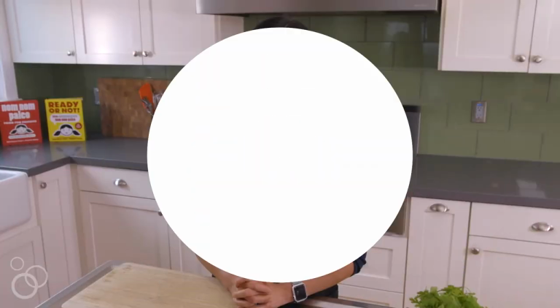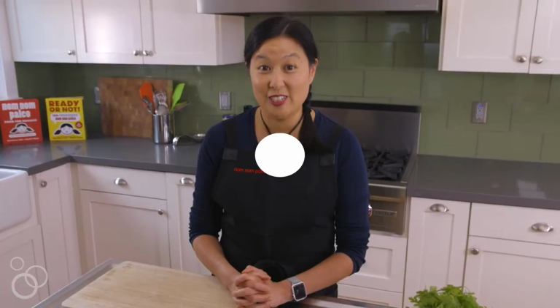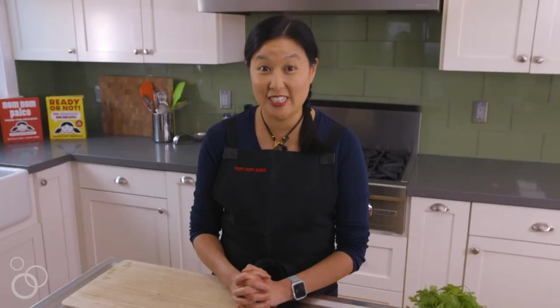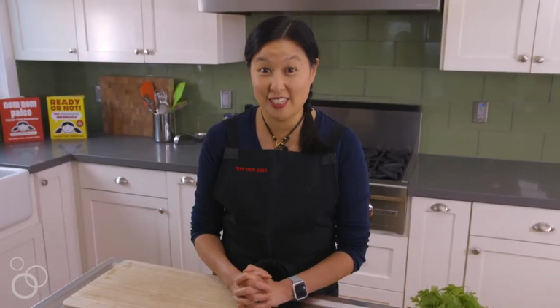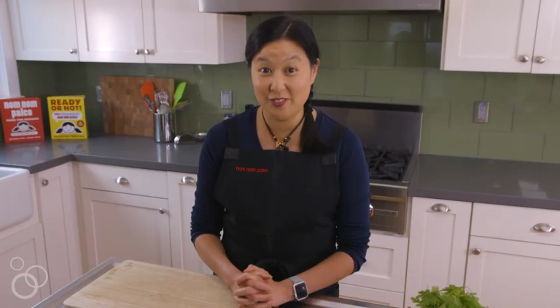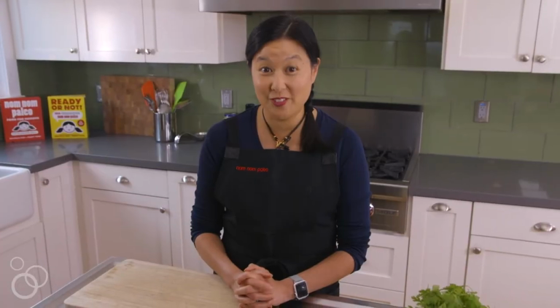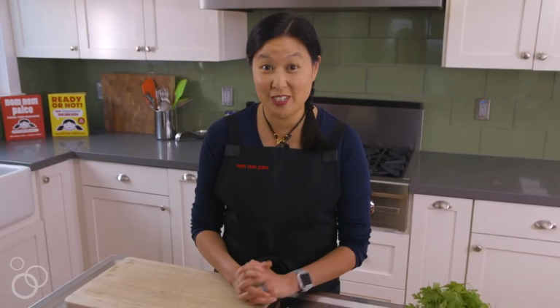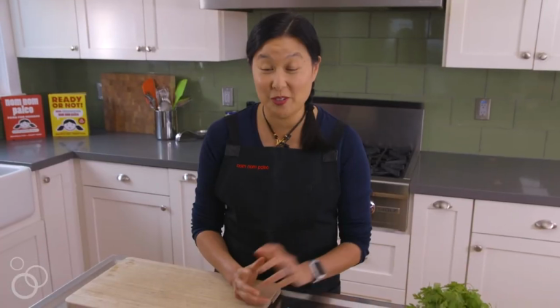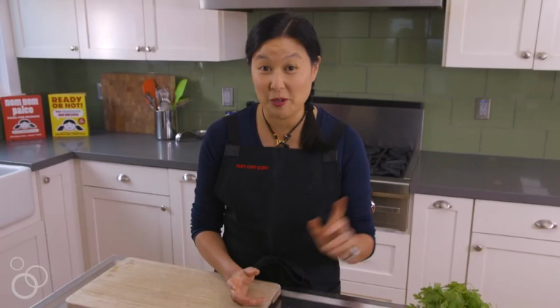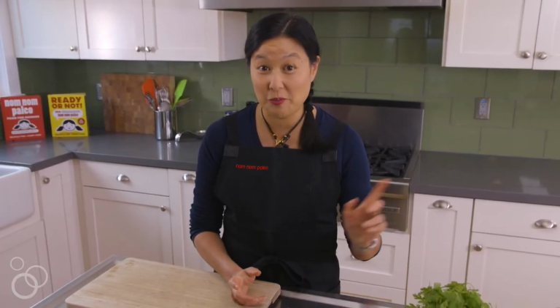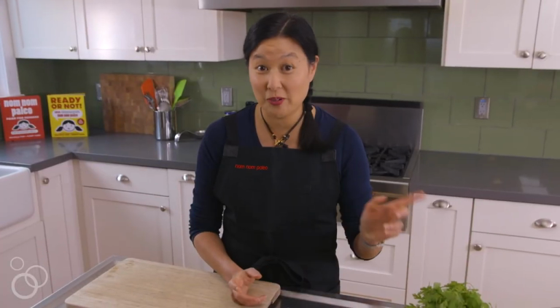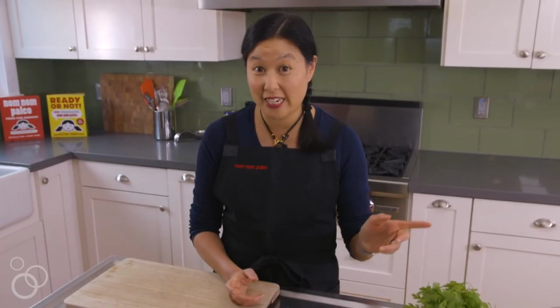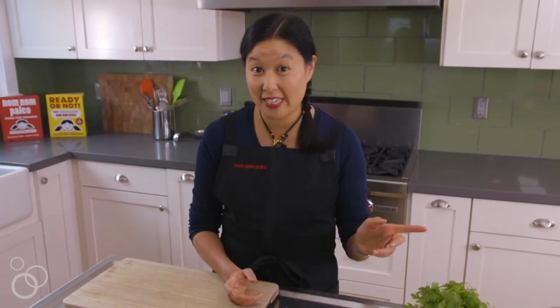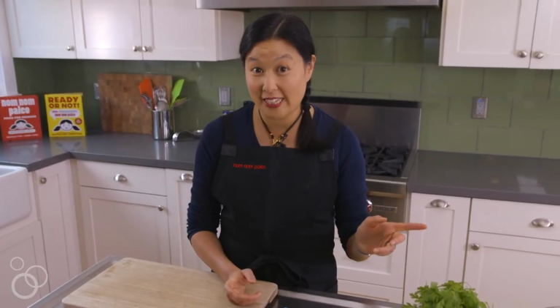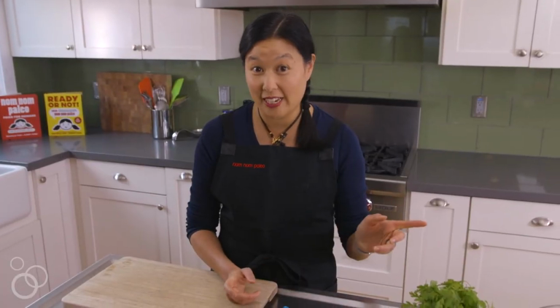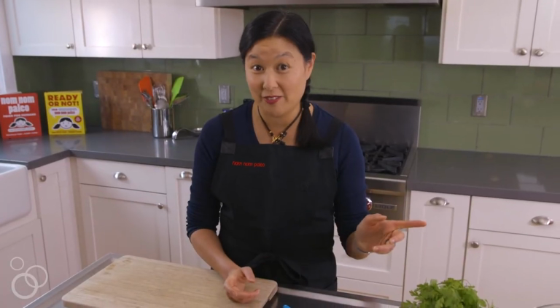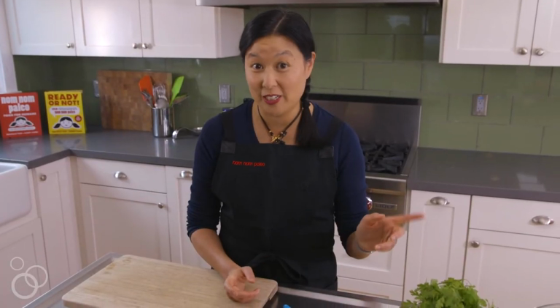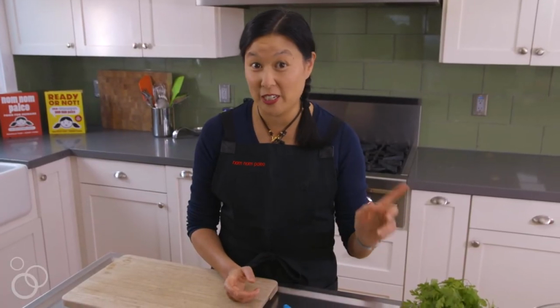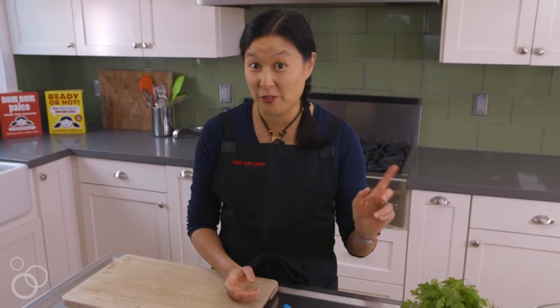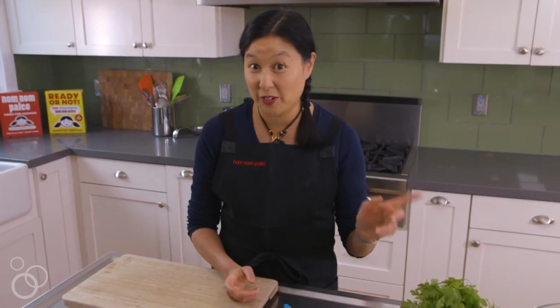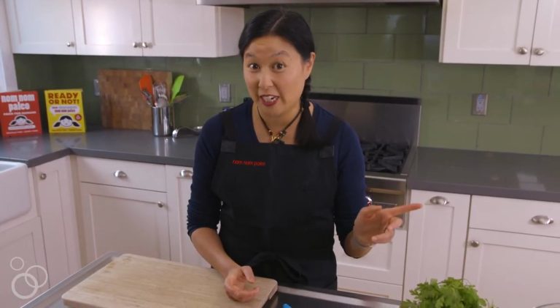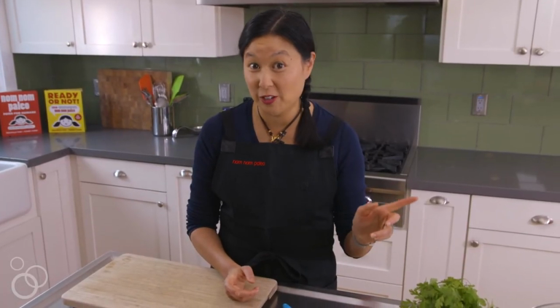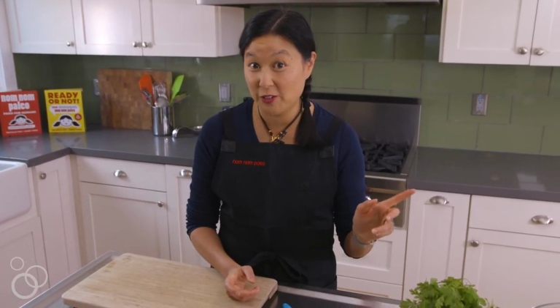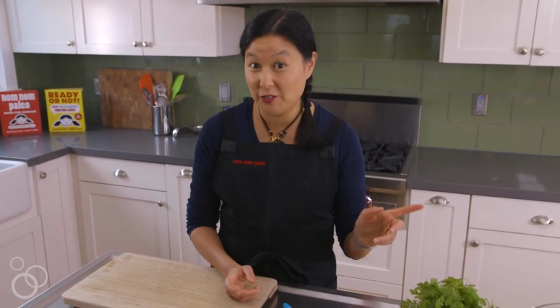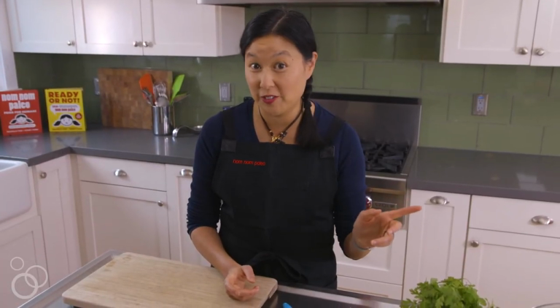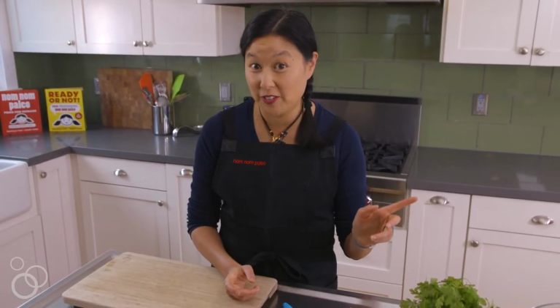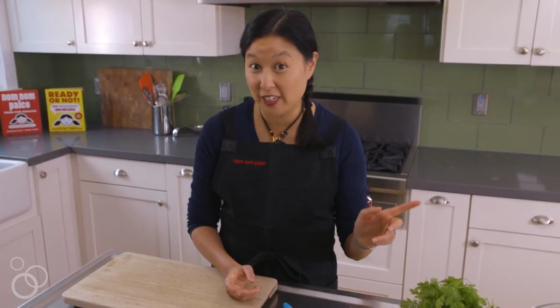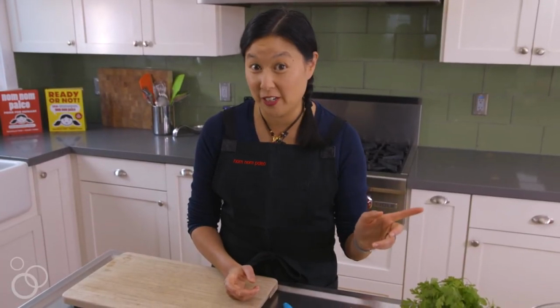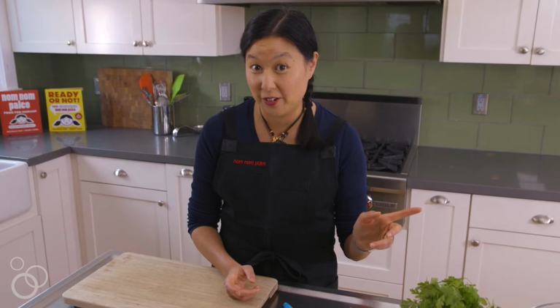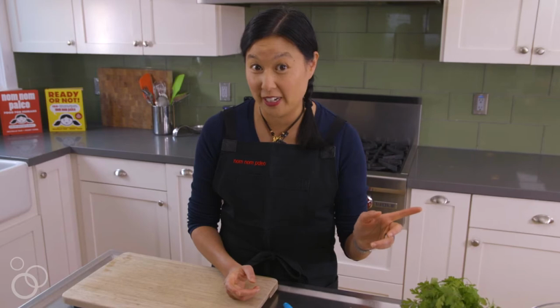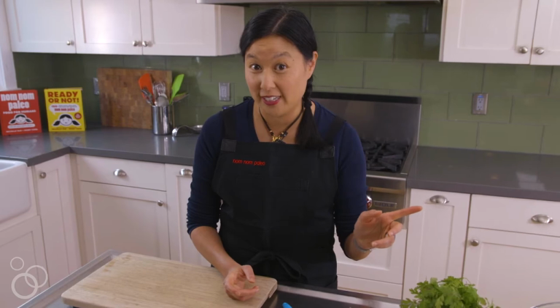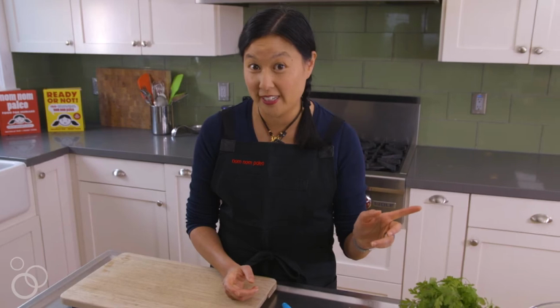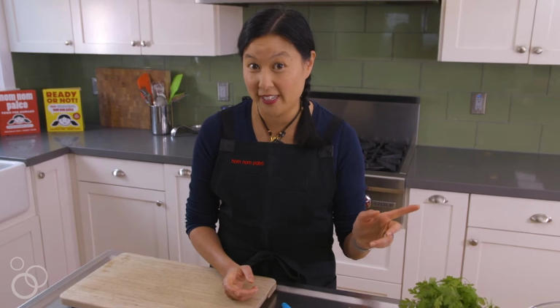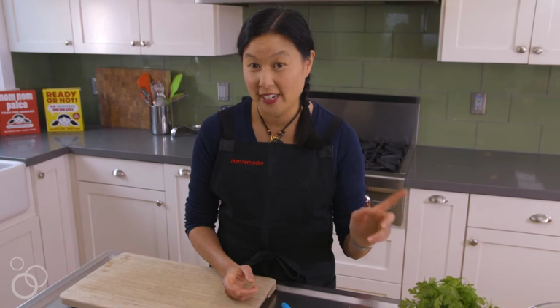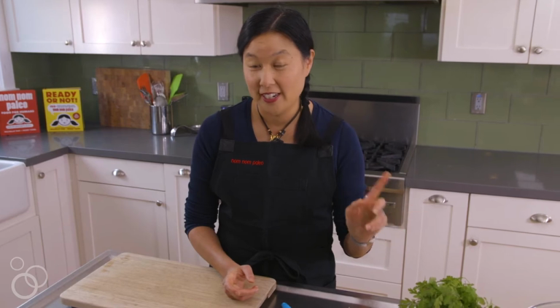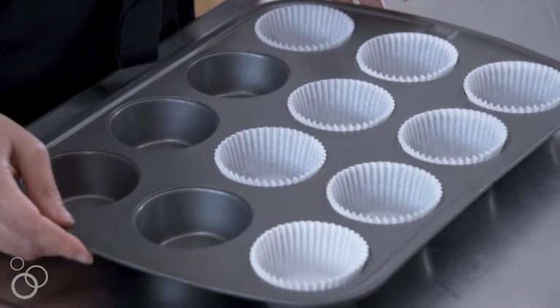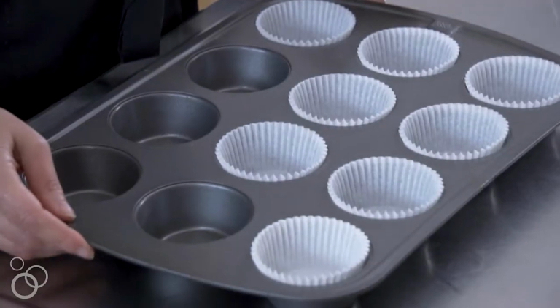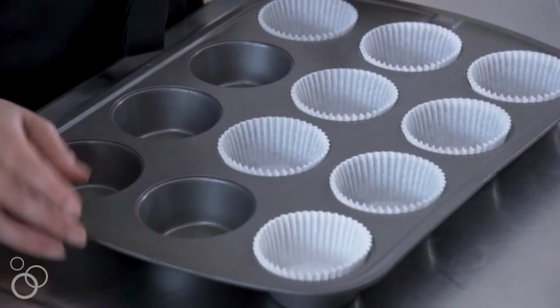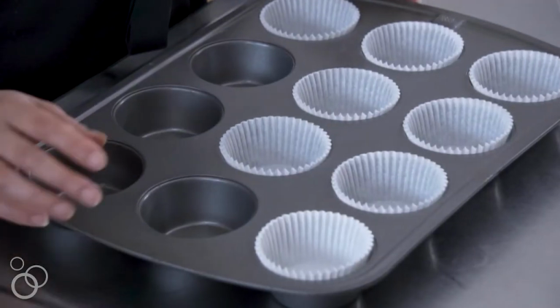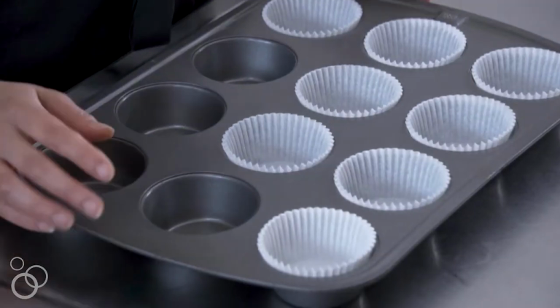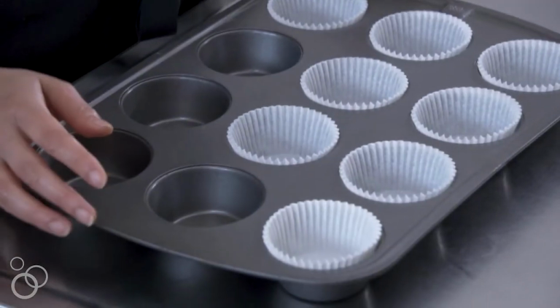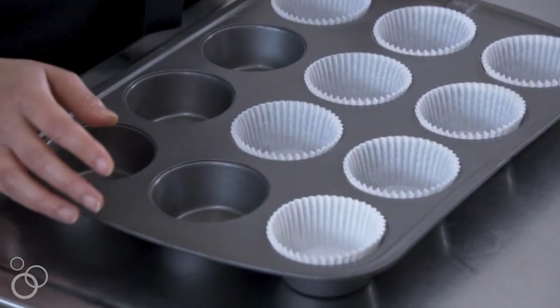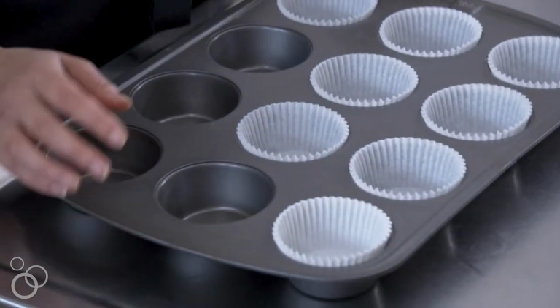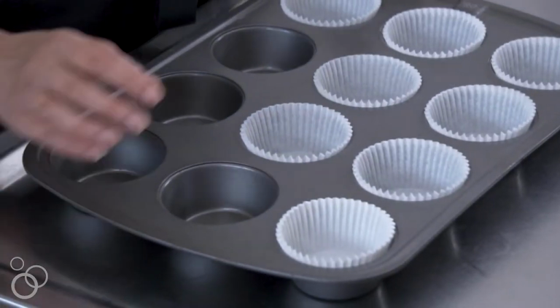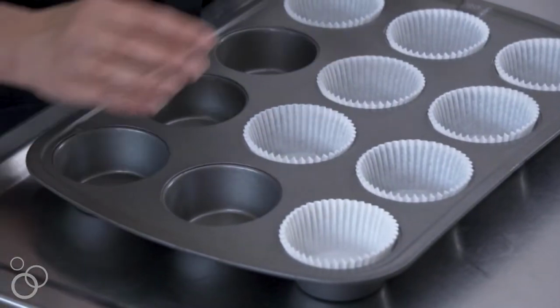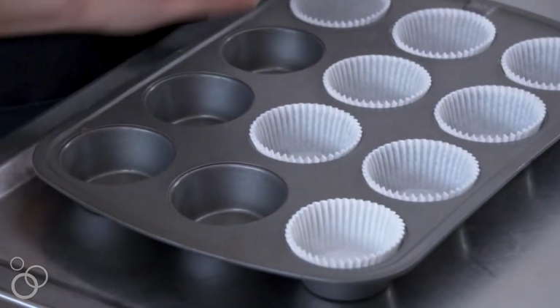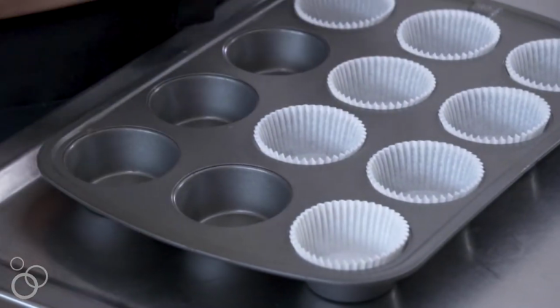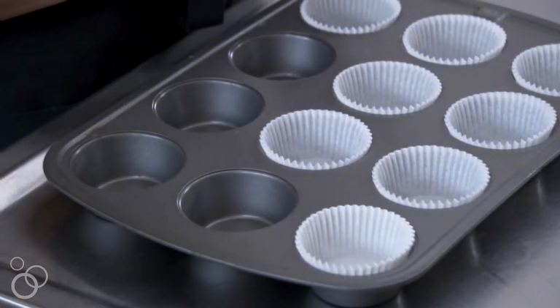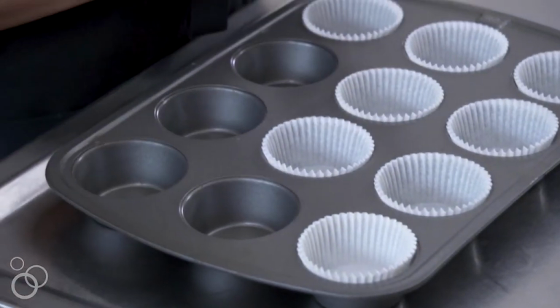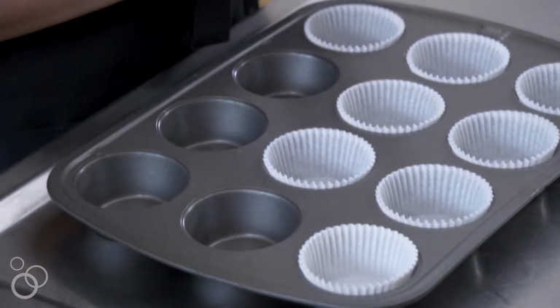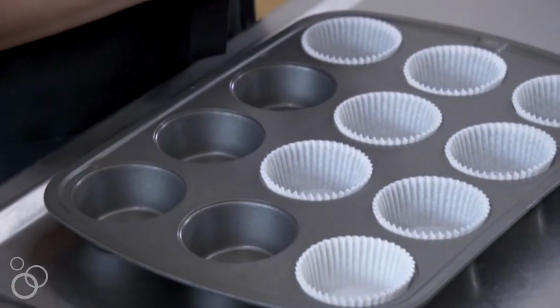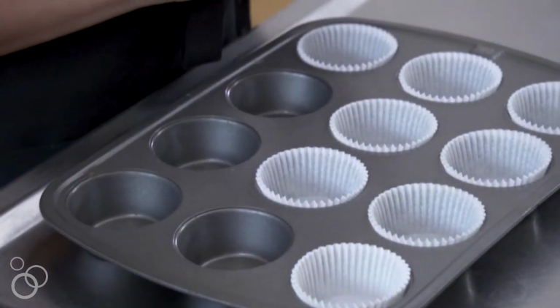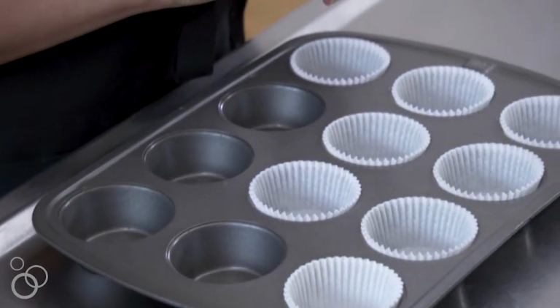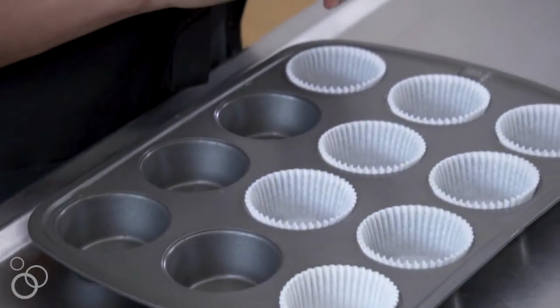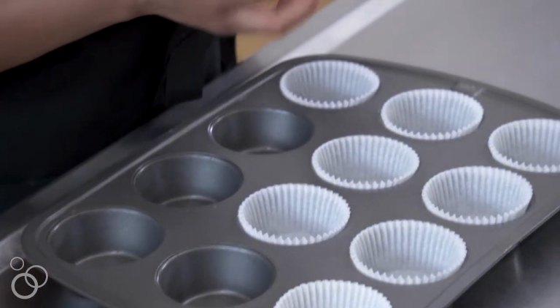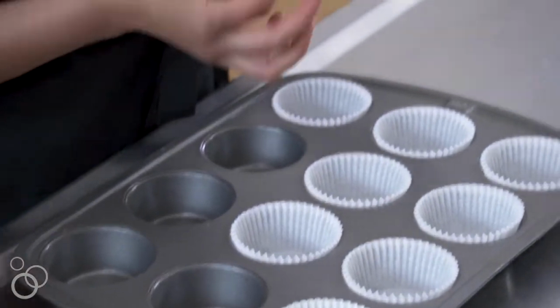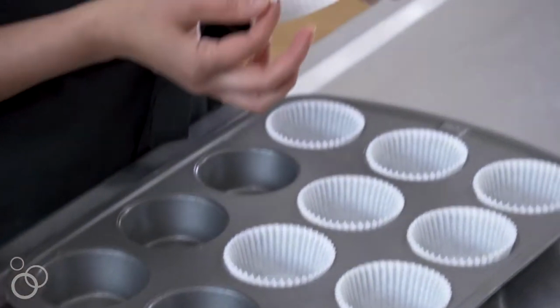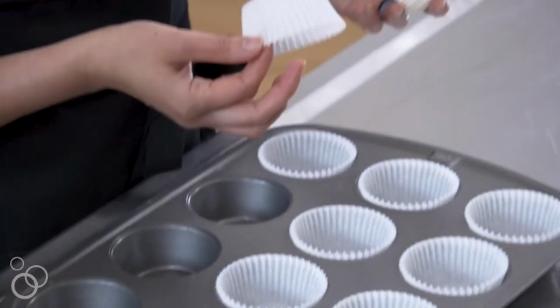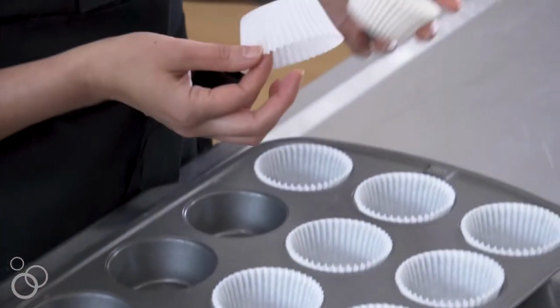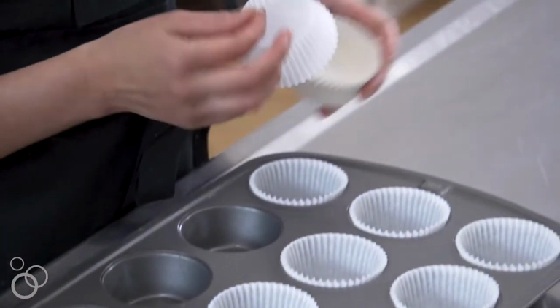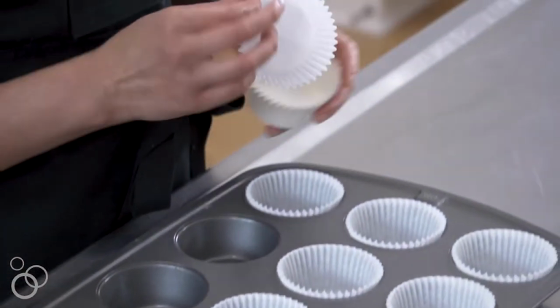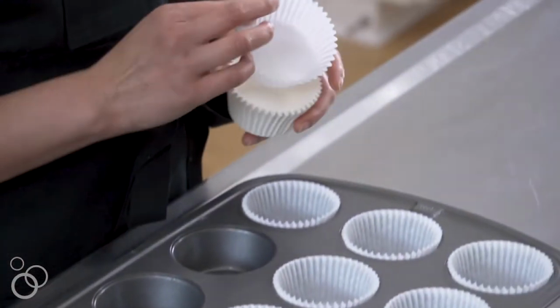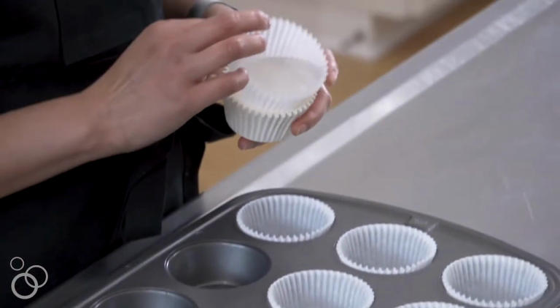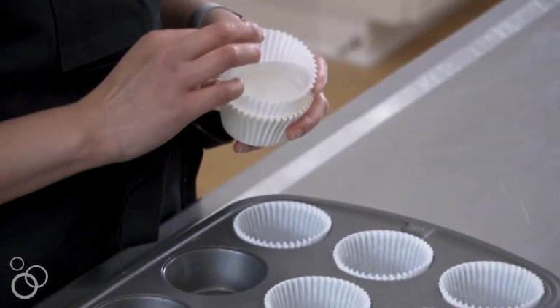First things first, you want to preheat the oven to 350 degrees, and then you grab a 12-cup muffin tin.